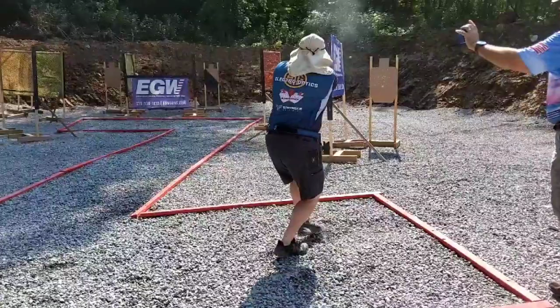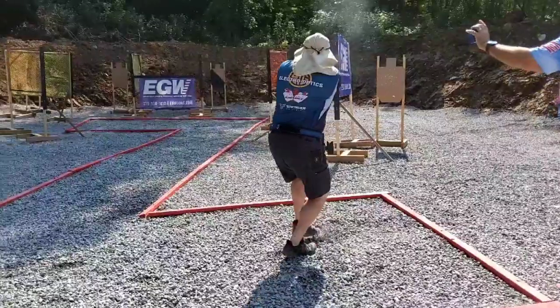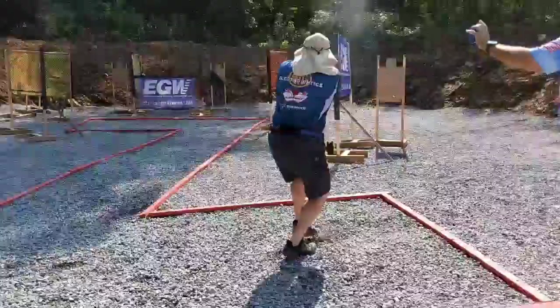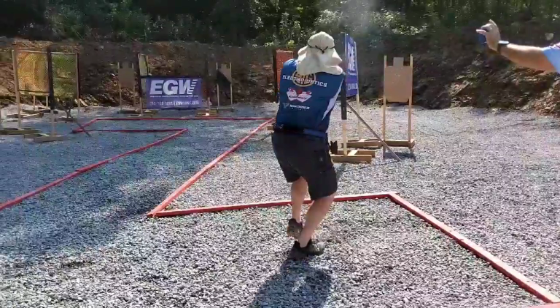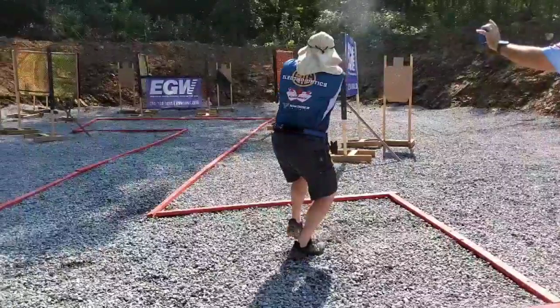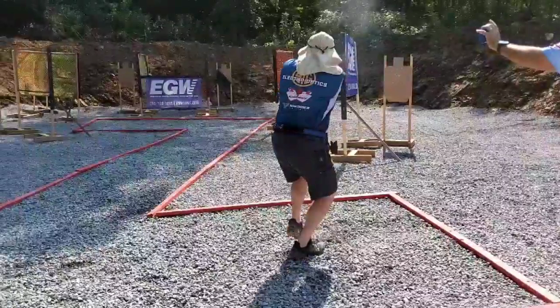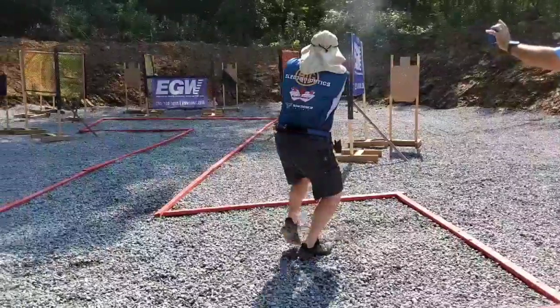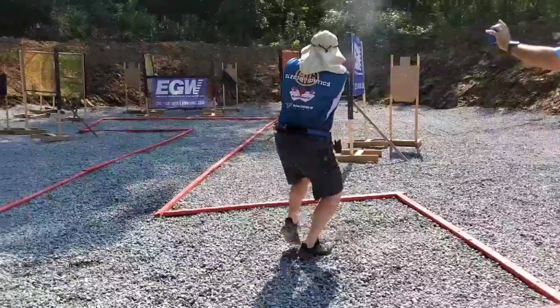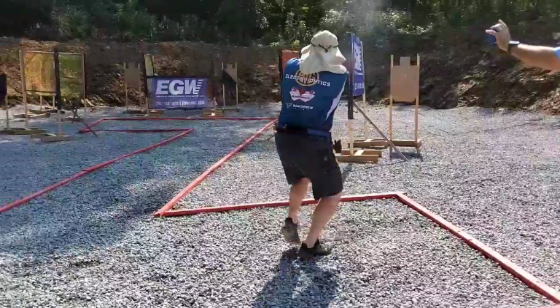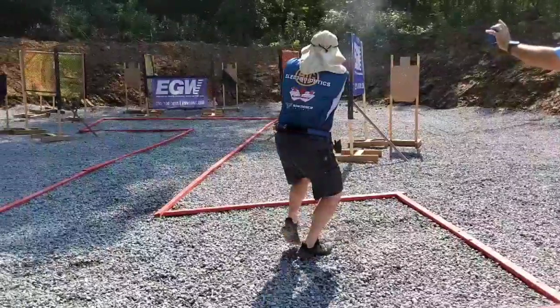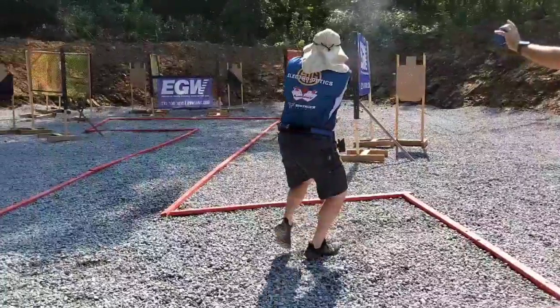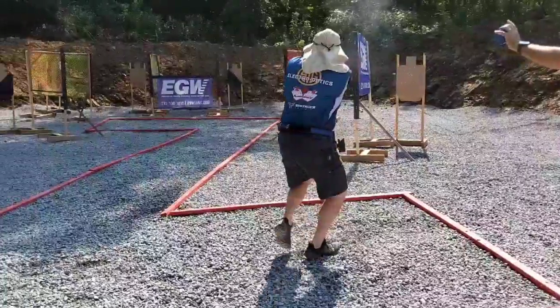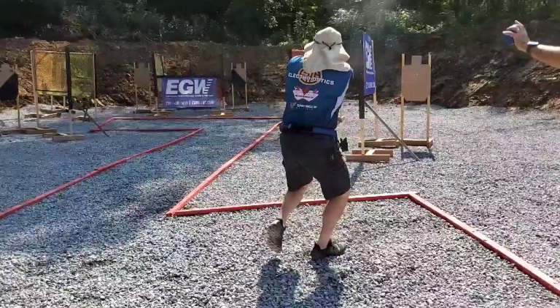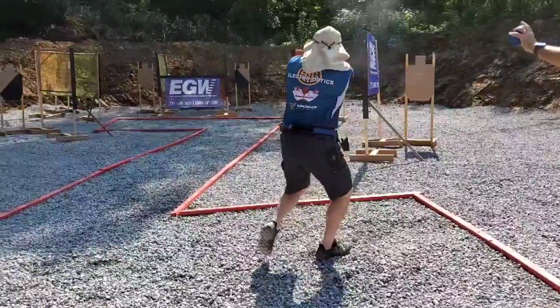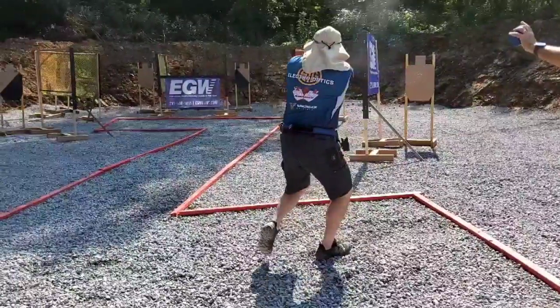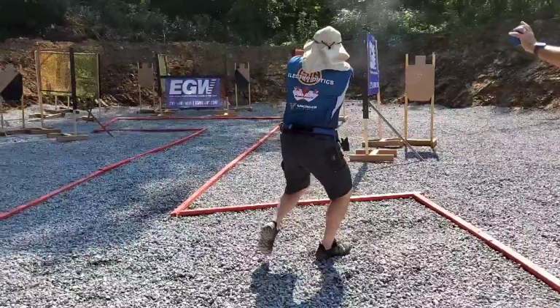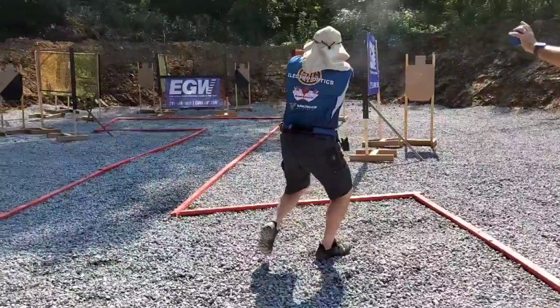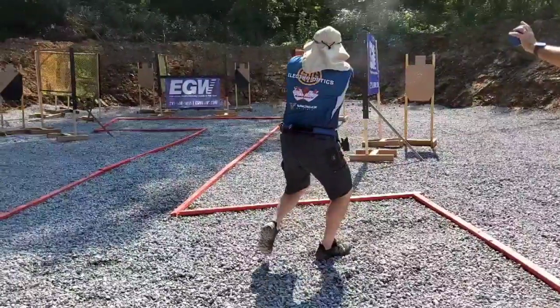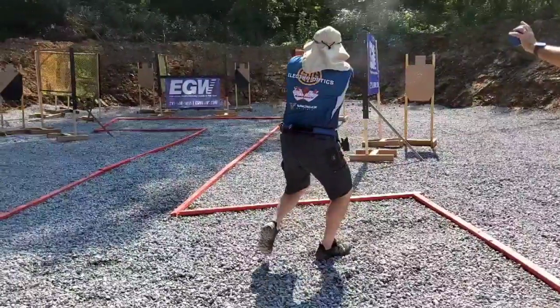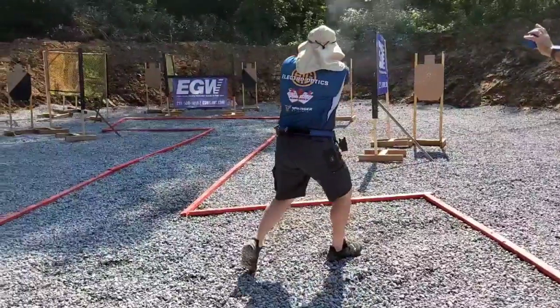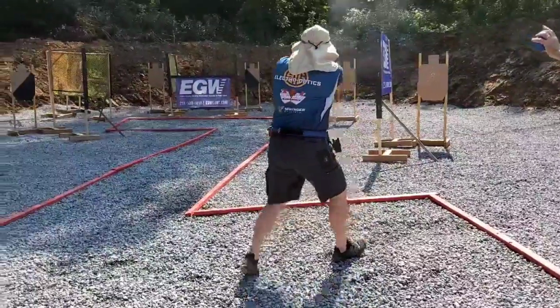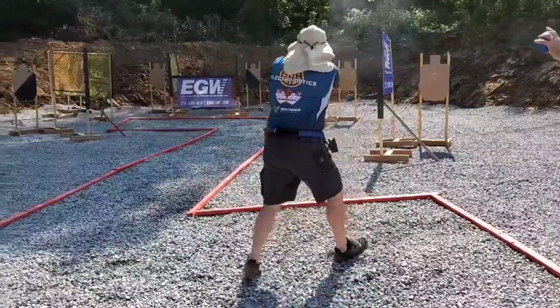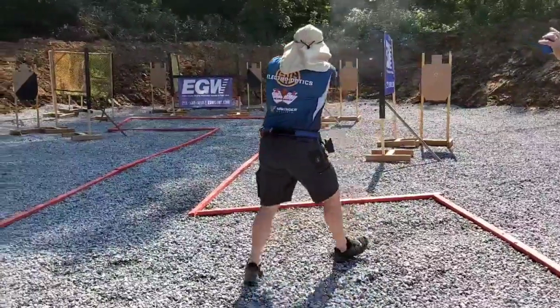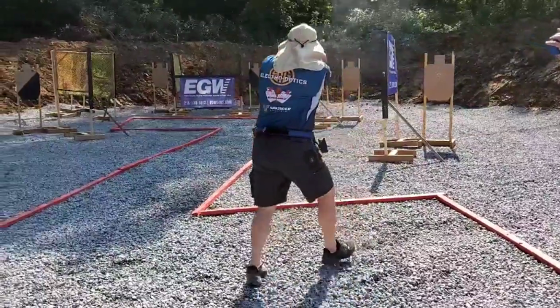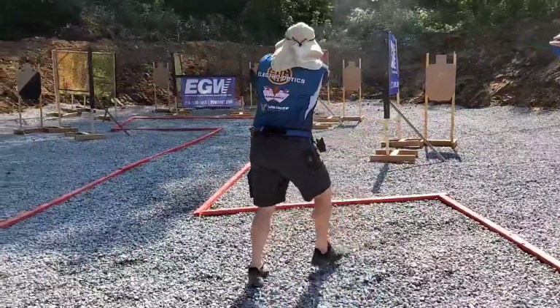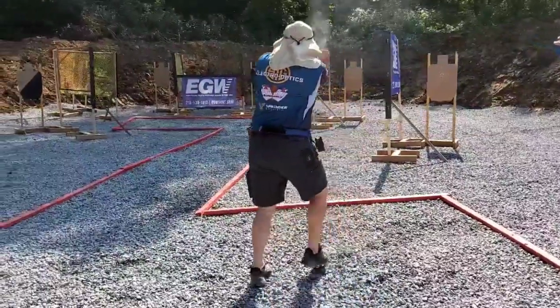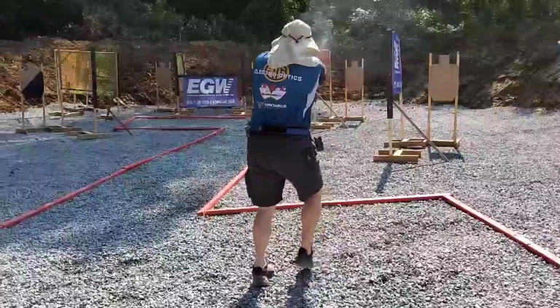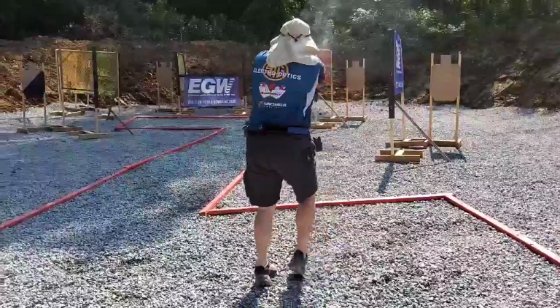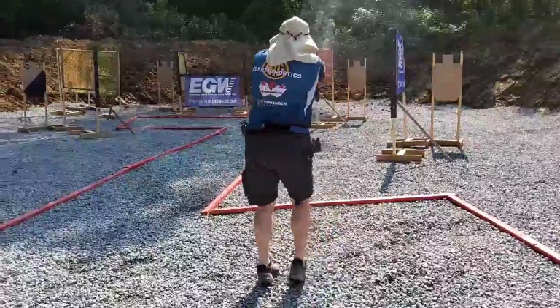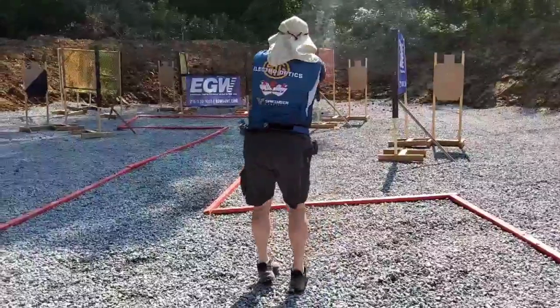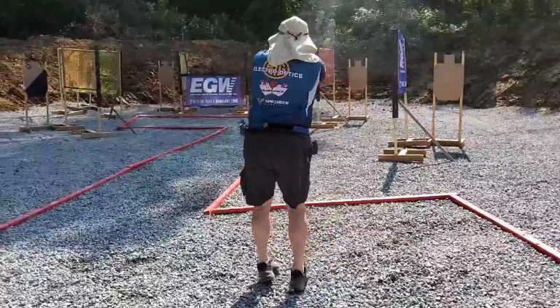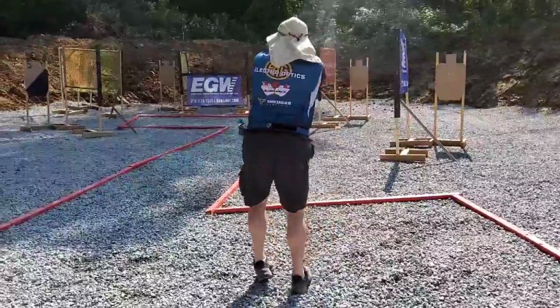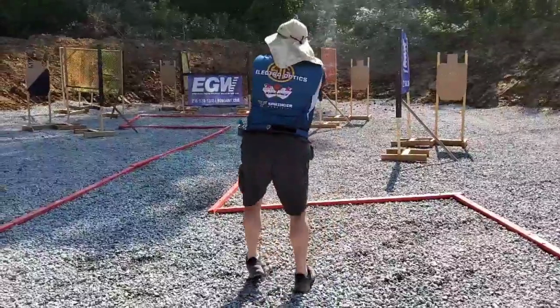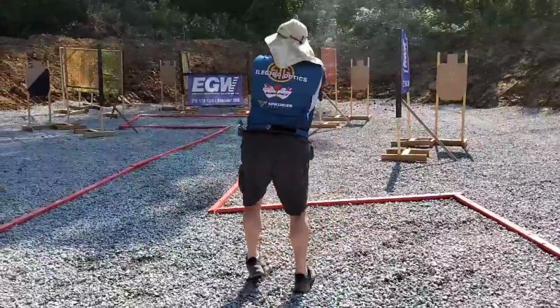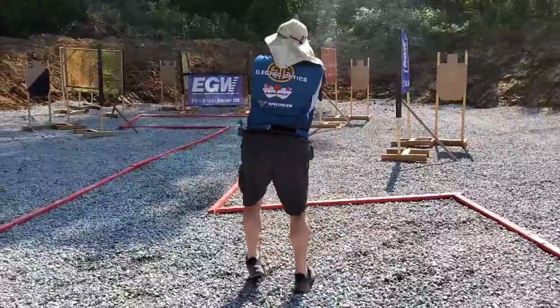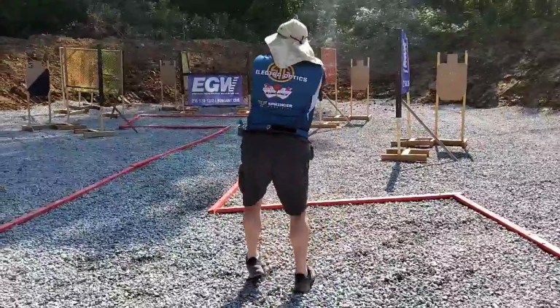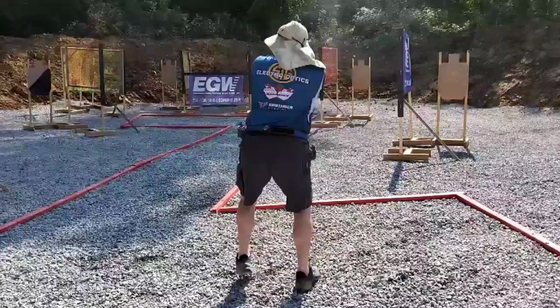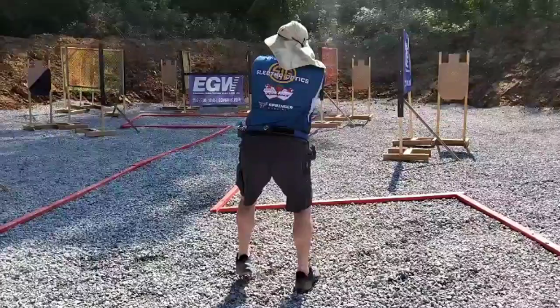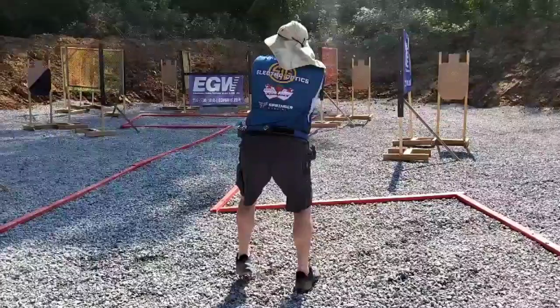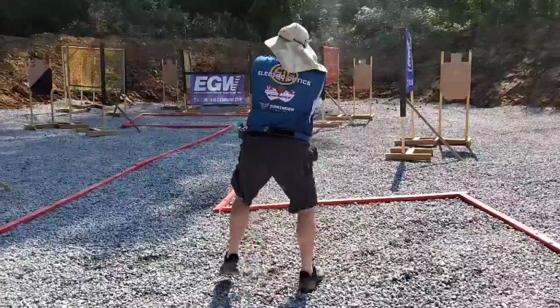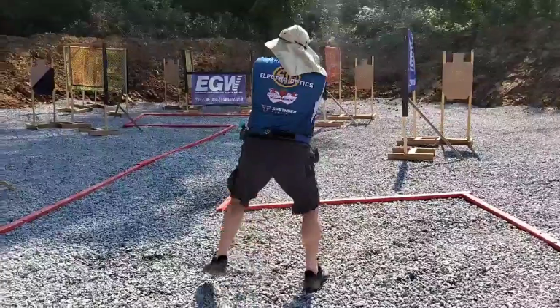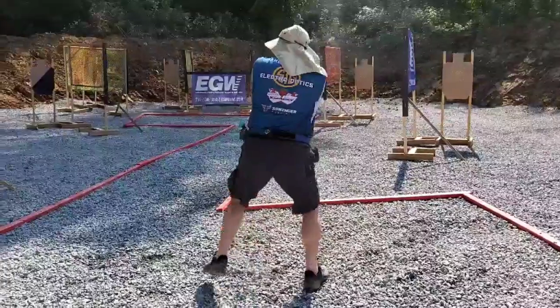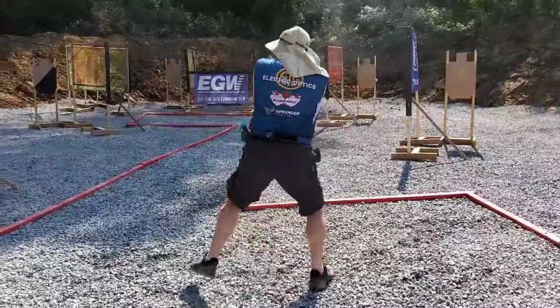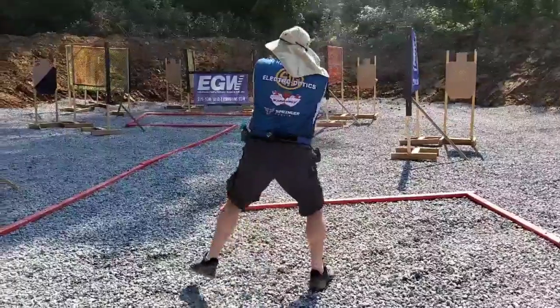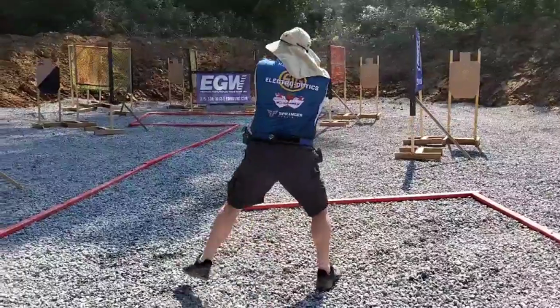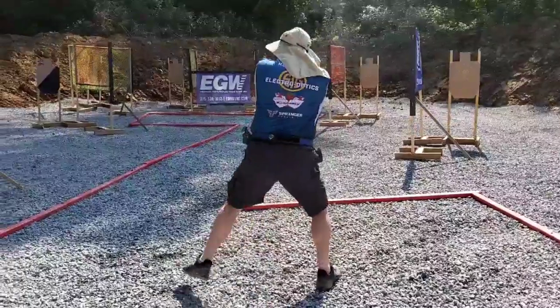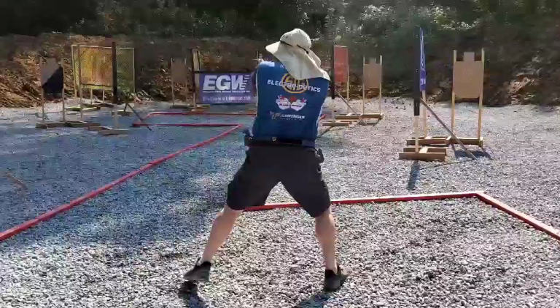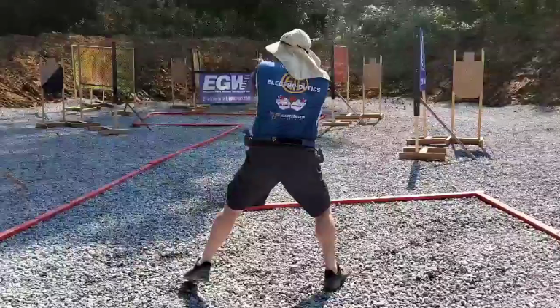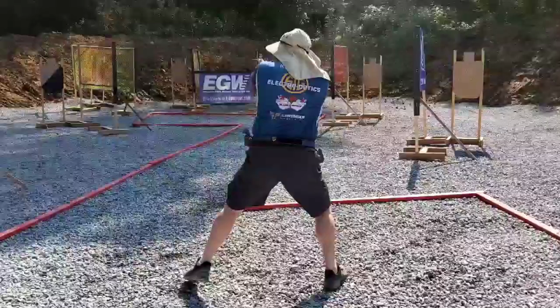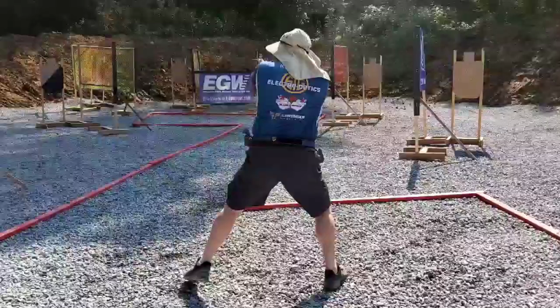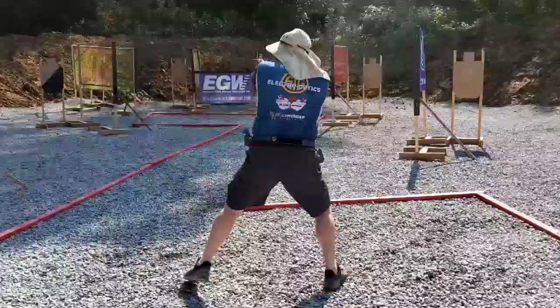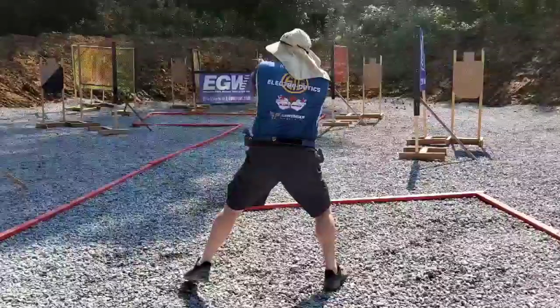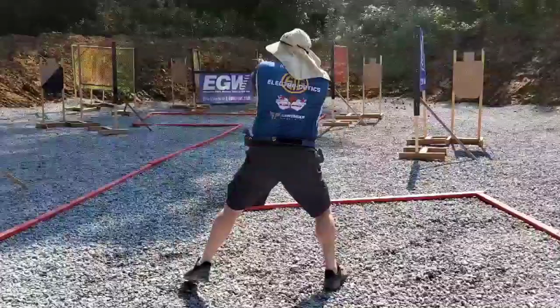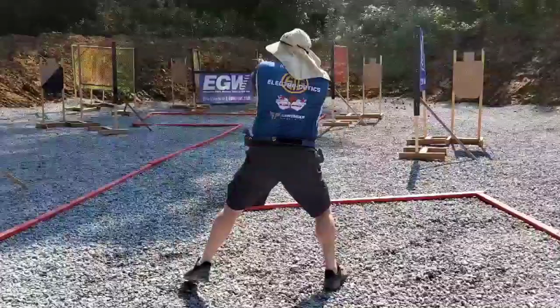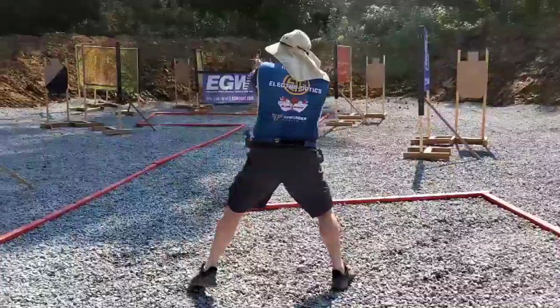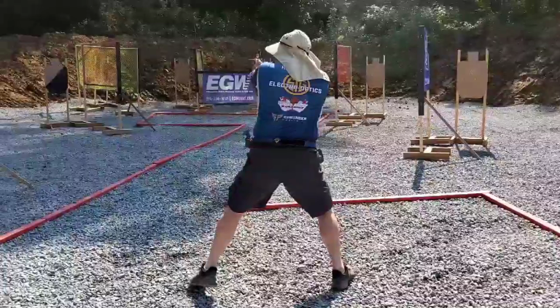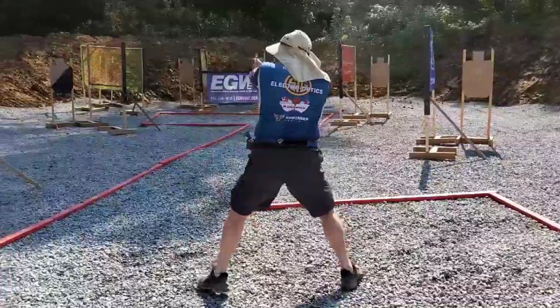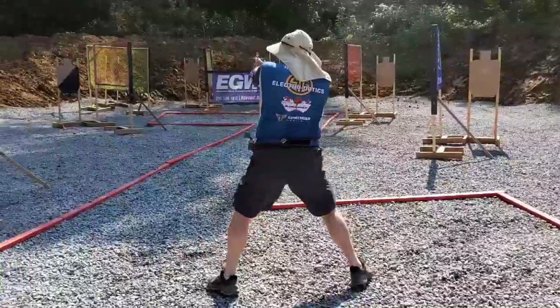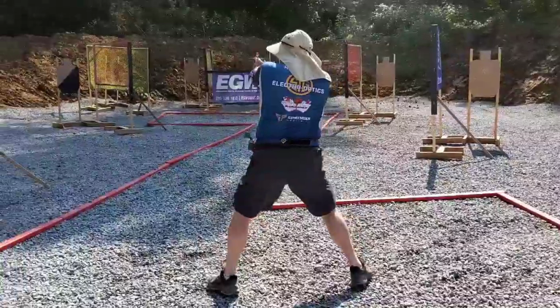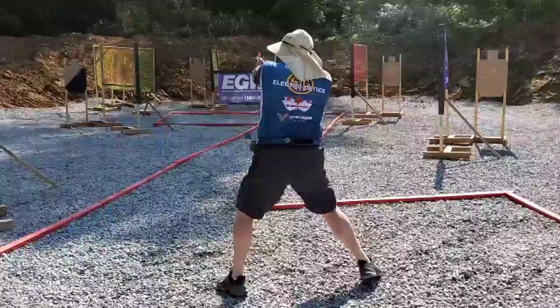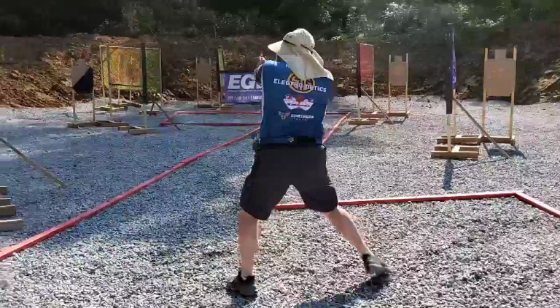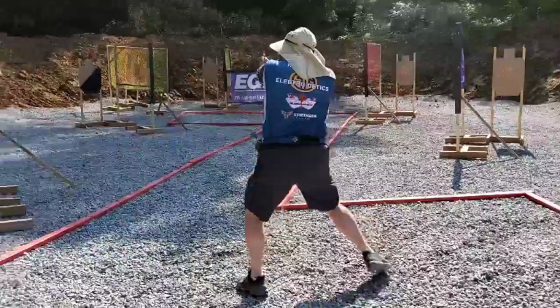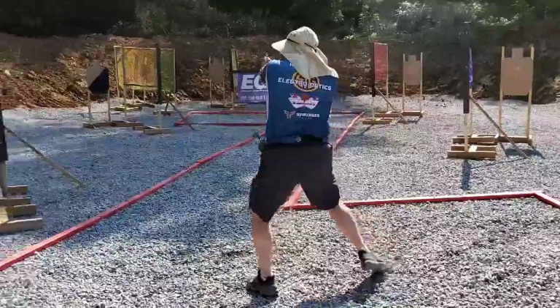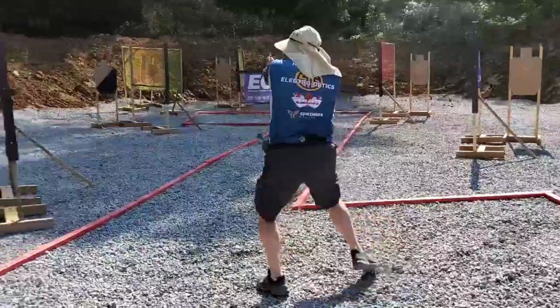Target one. Target two. Then I shift direction — head, then gun.